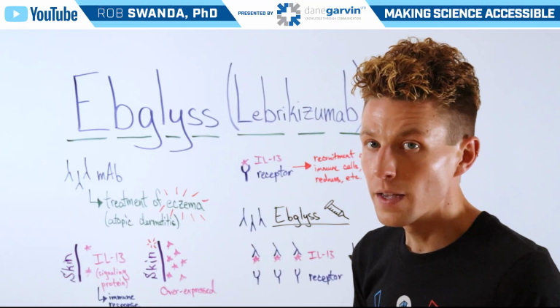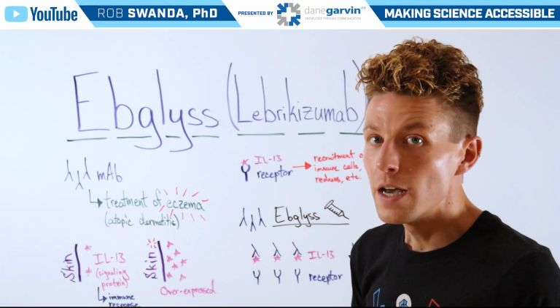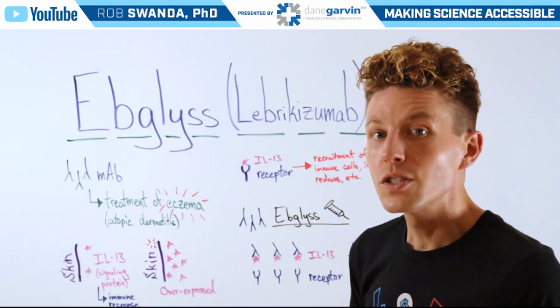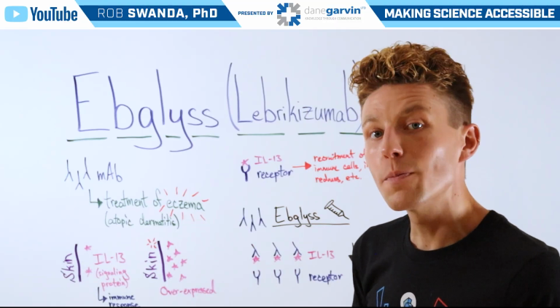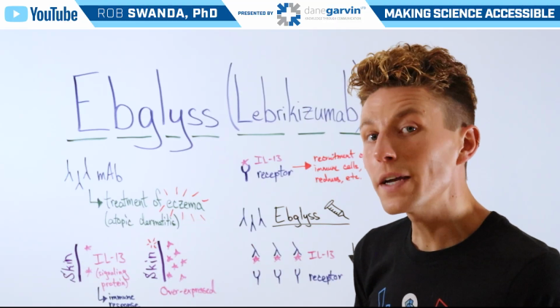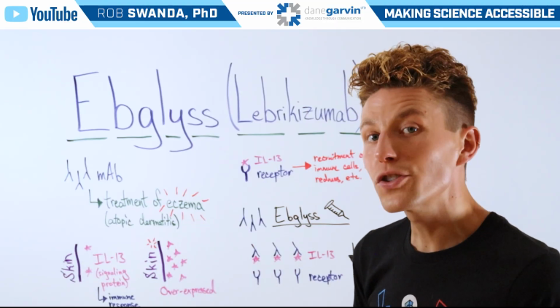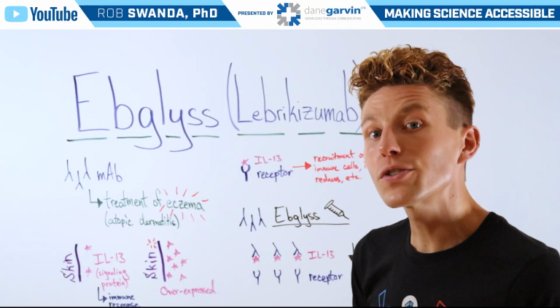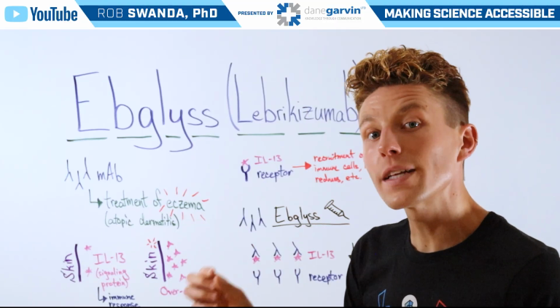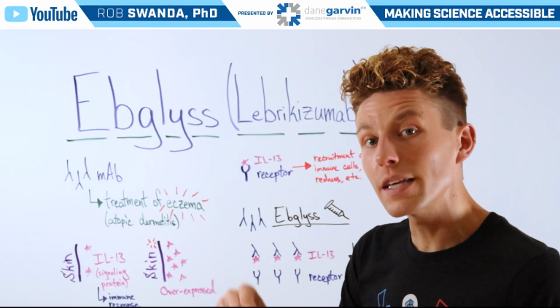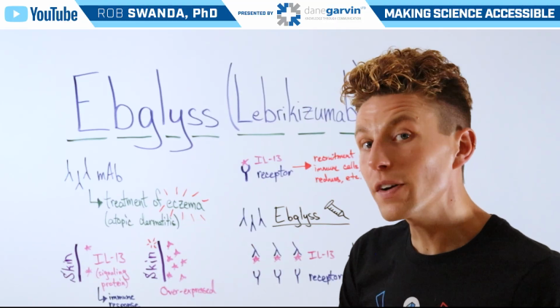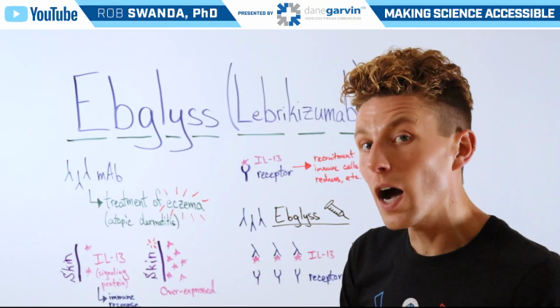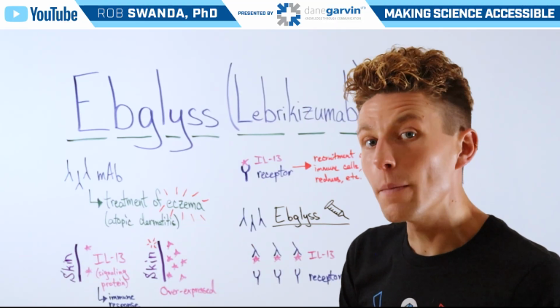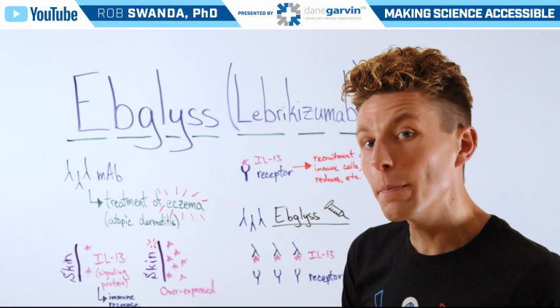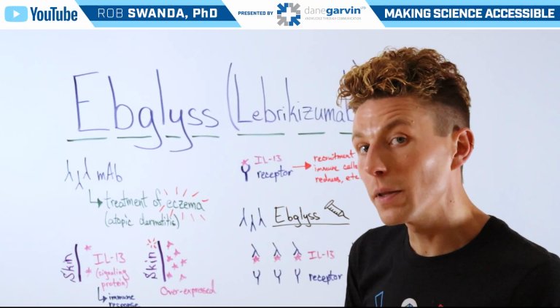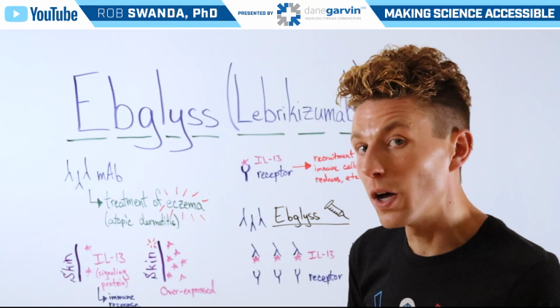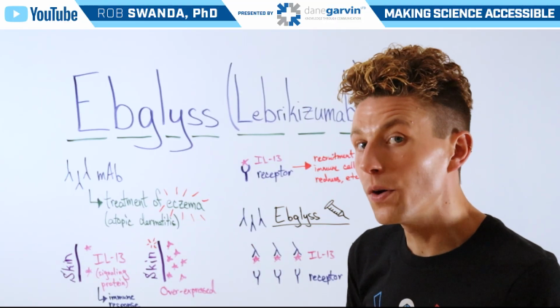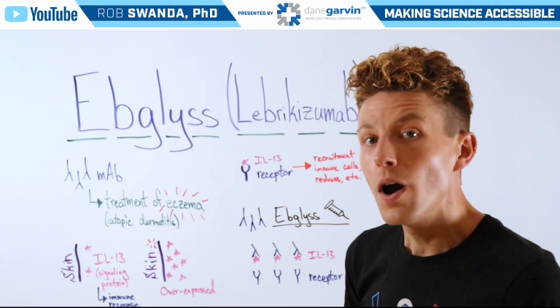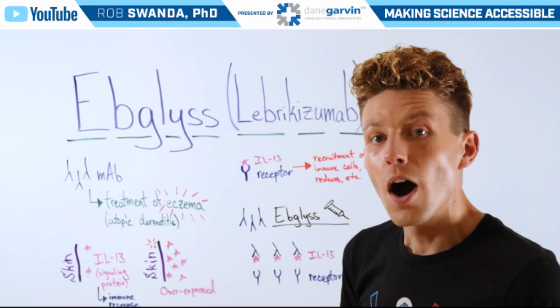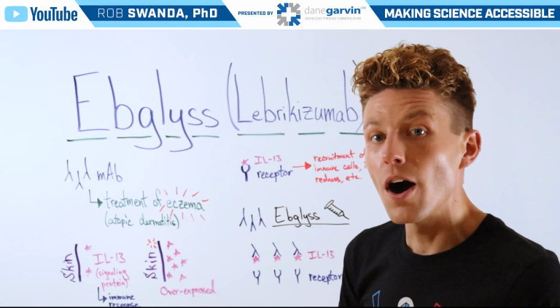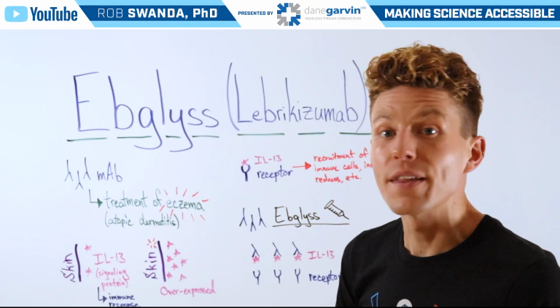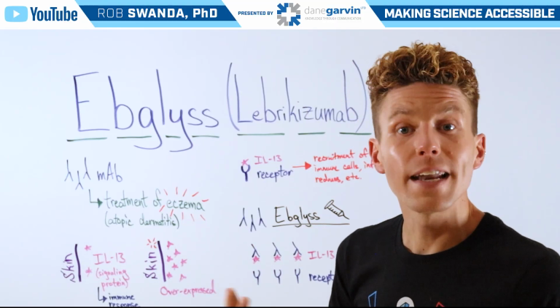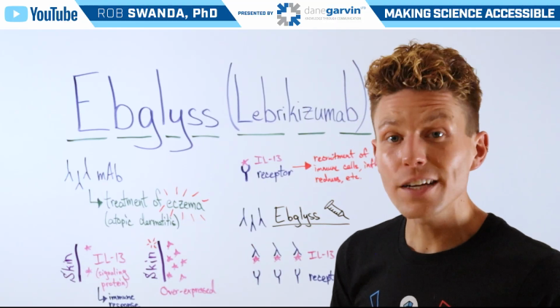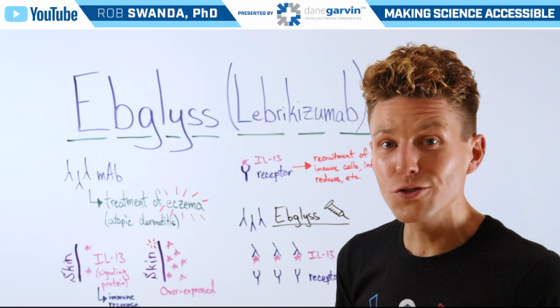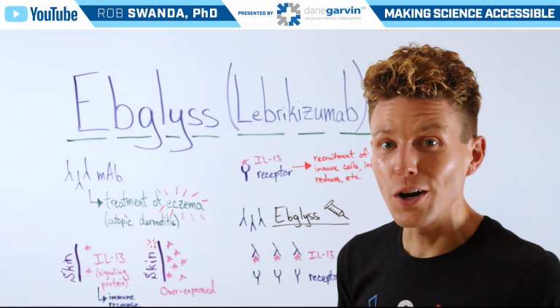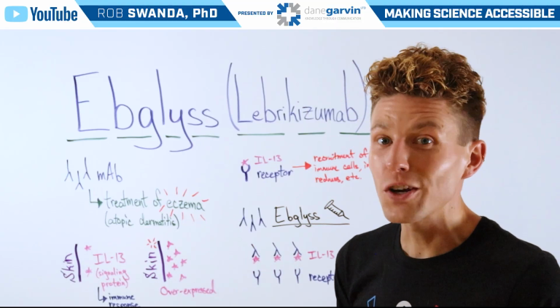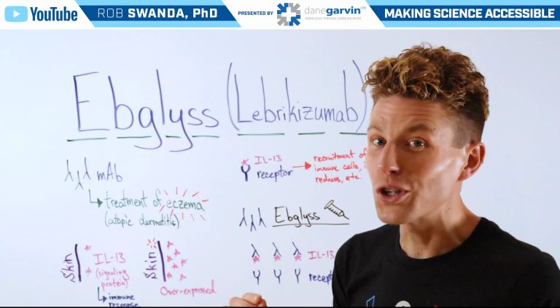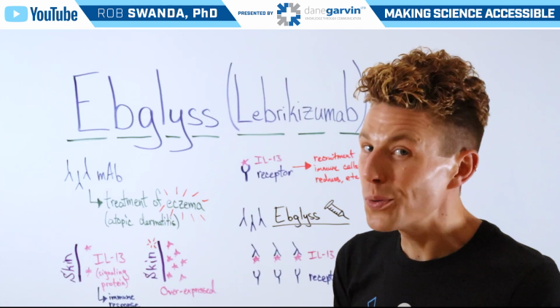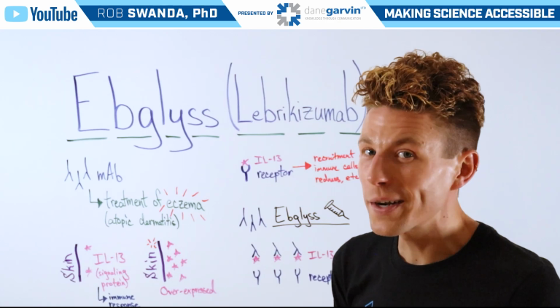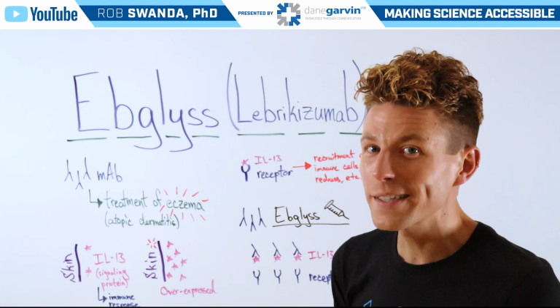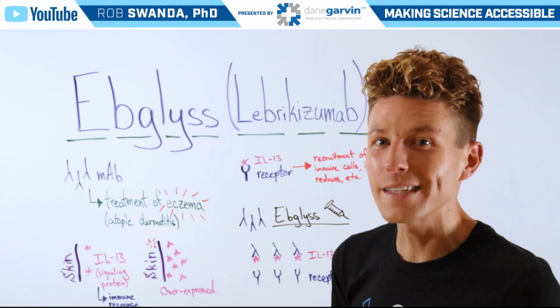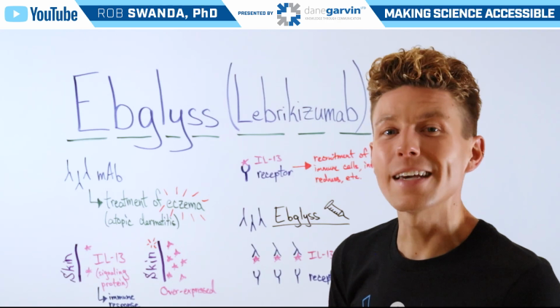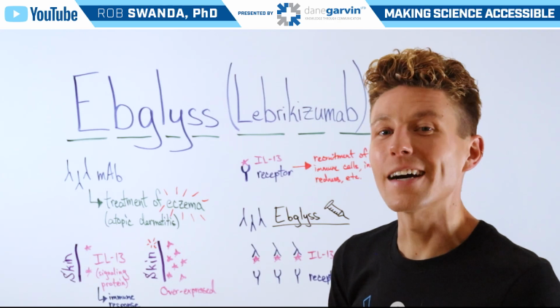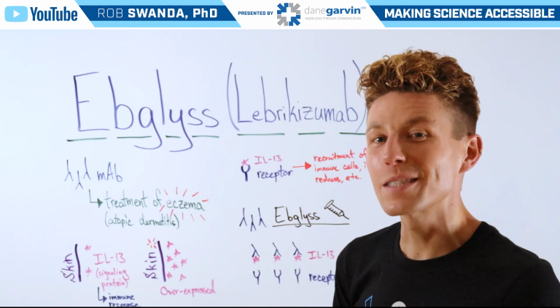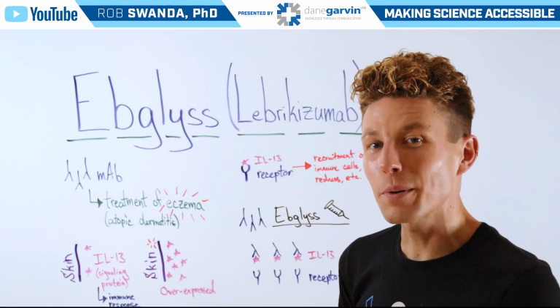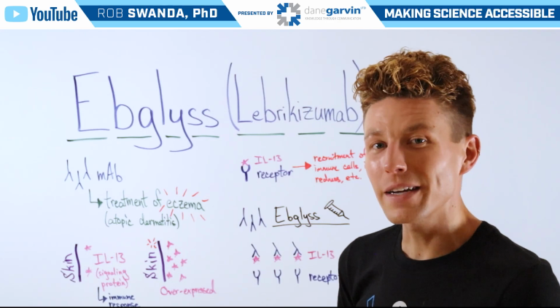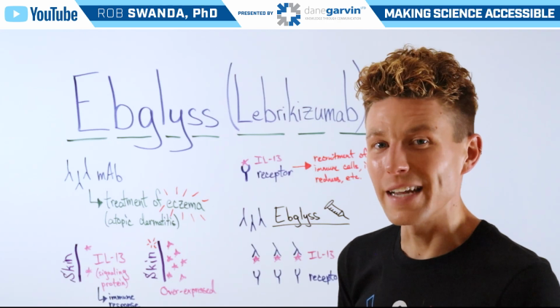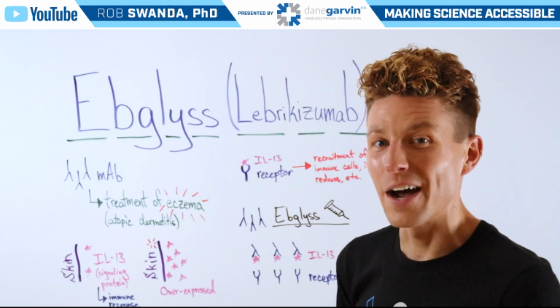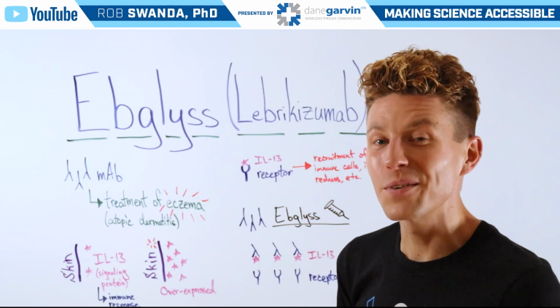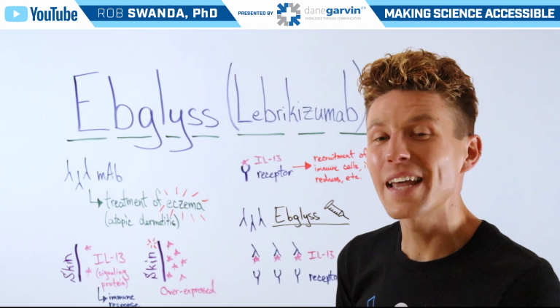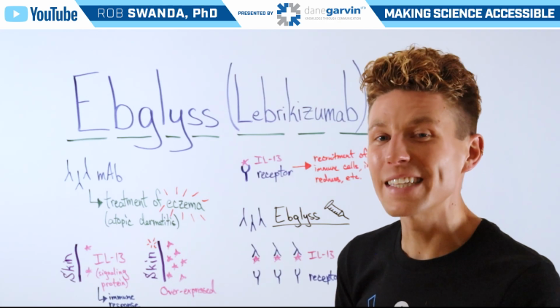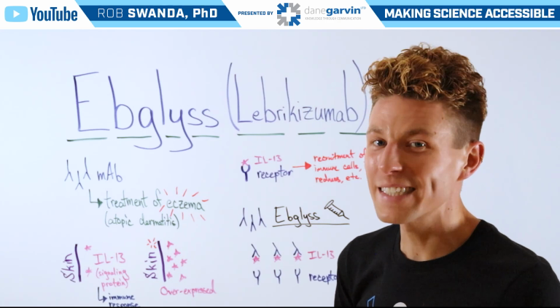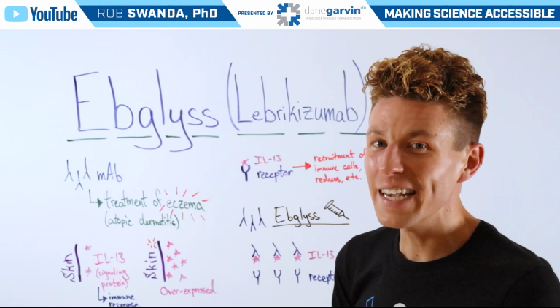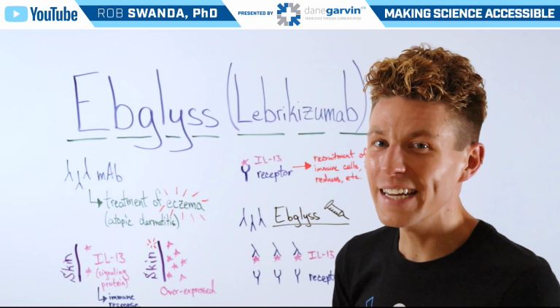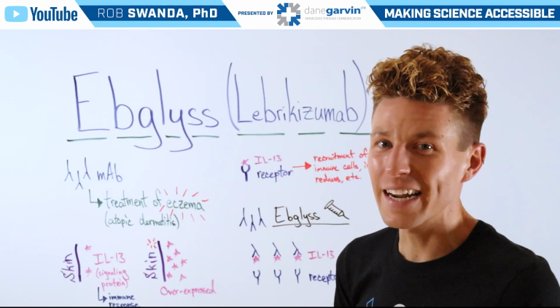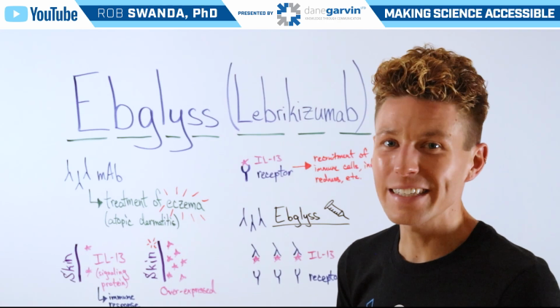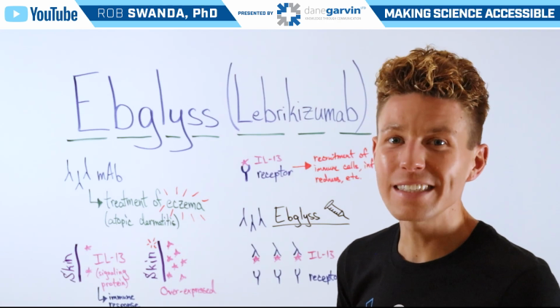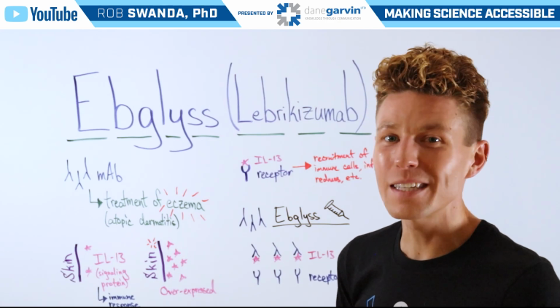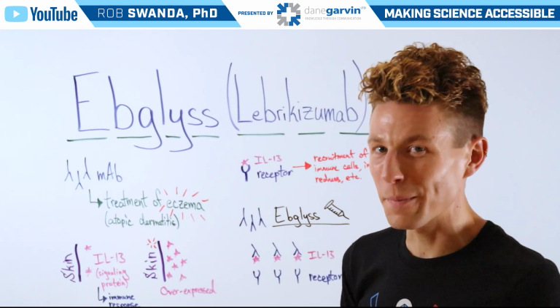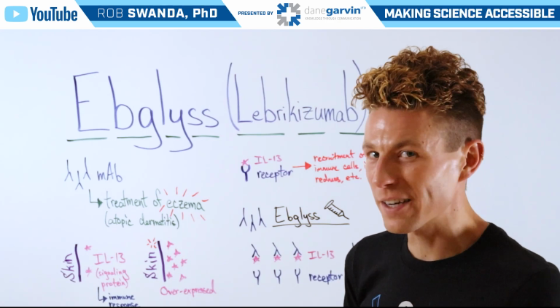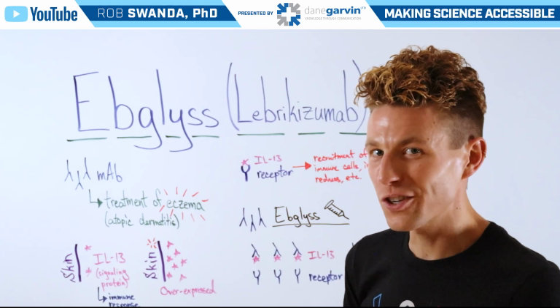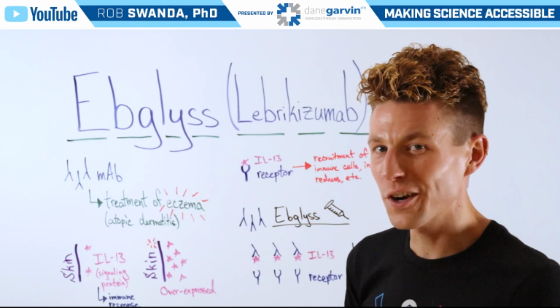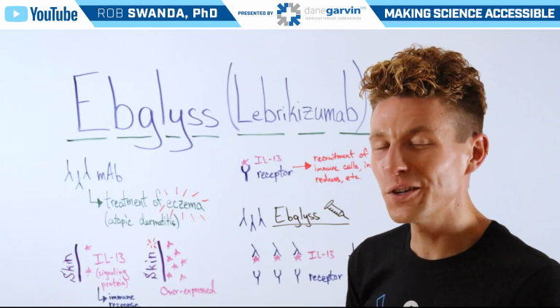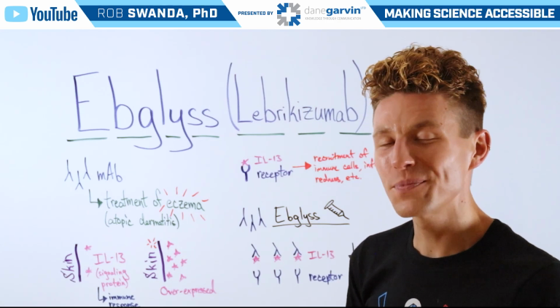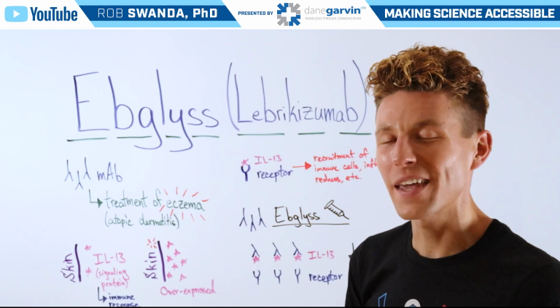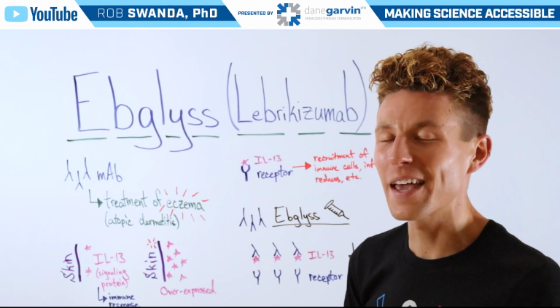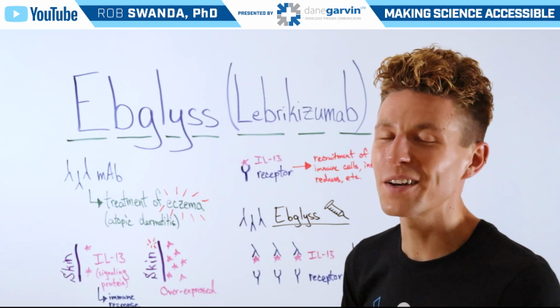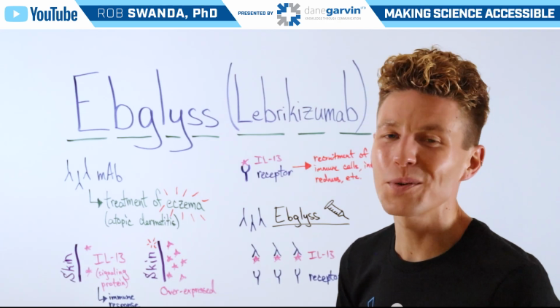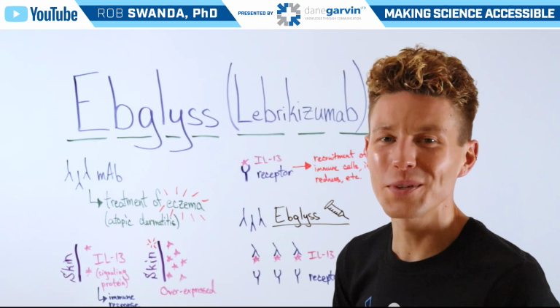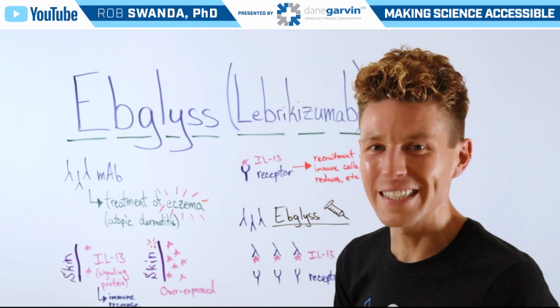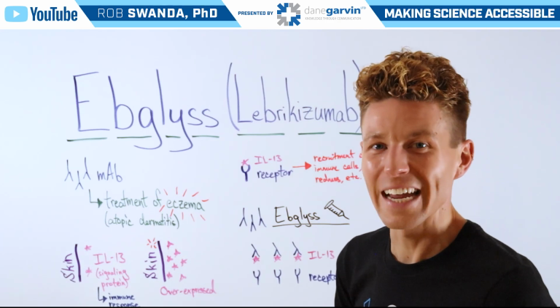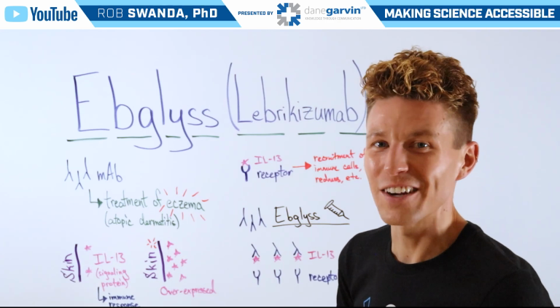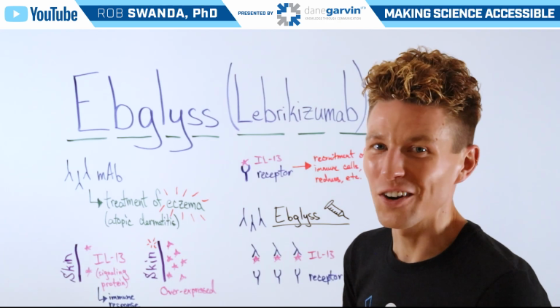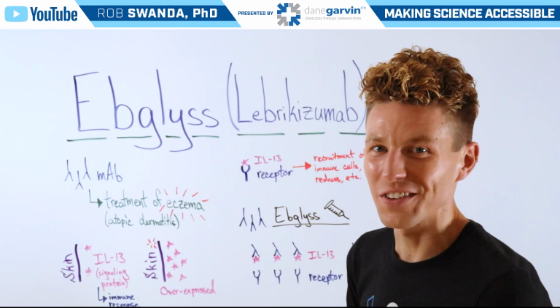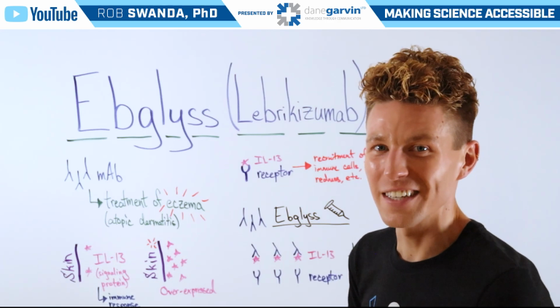Make sure to leave a comment below on the next drug you want to see us break down, and stay connected to my channel and with Dane Garvin.